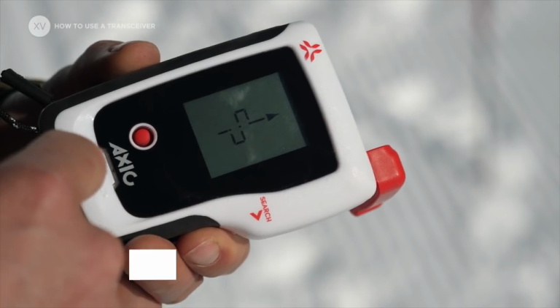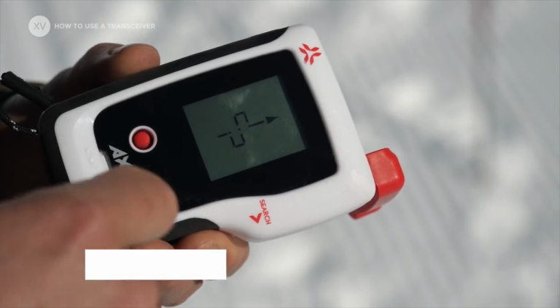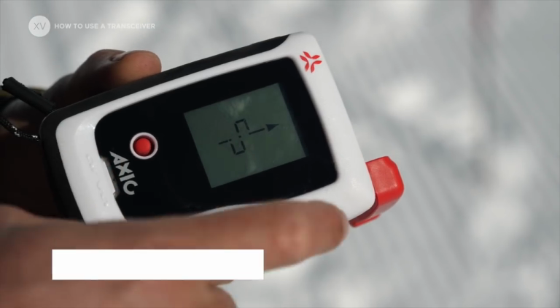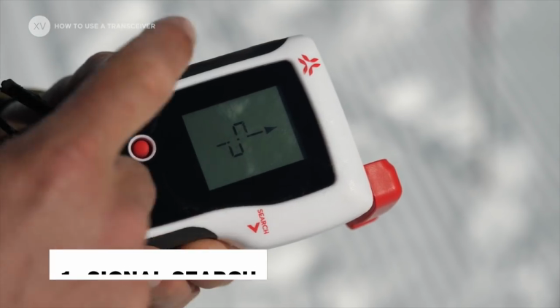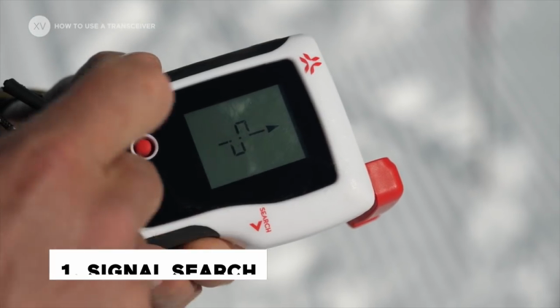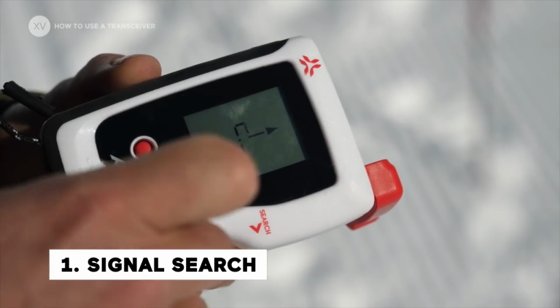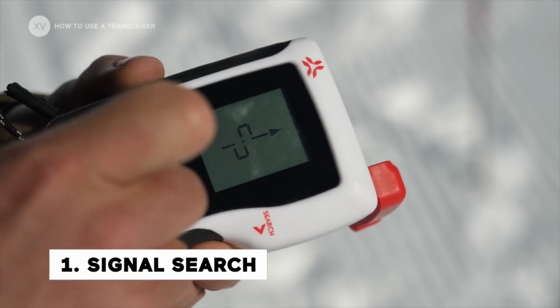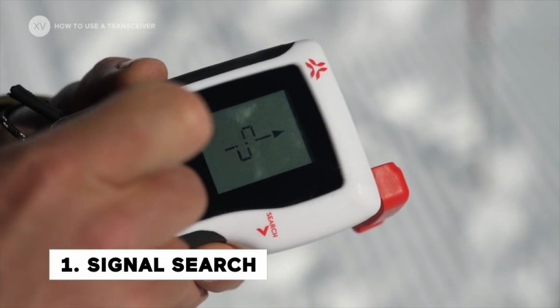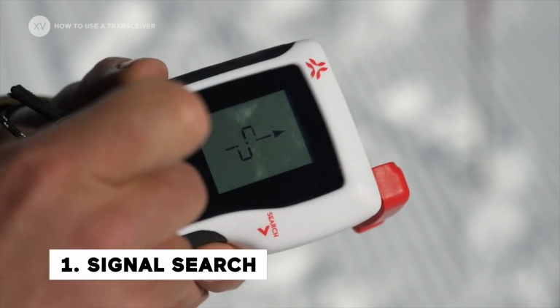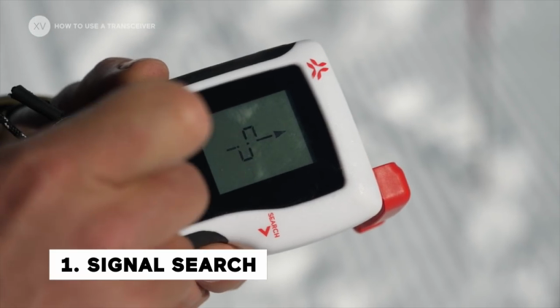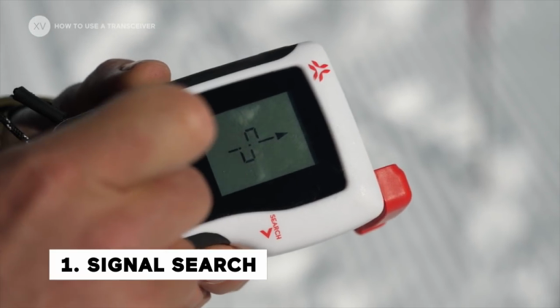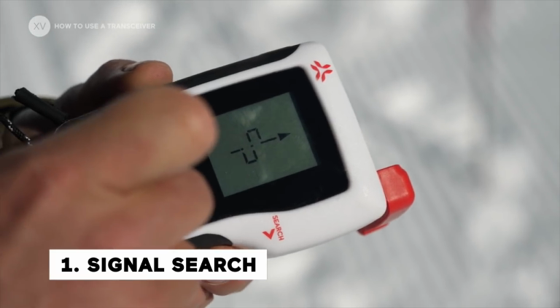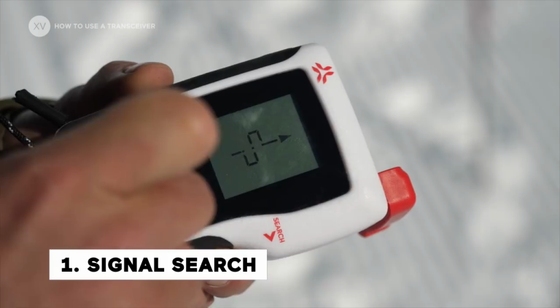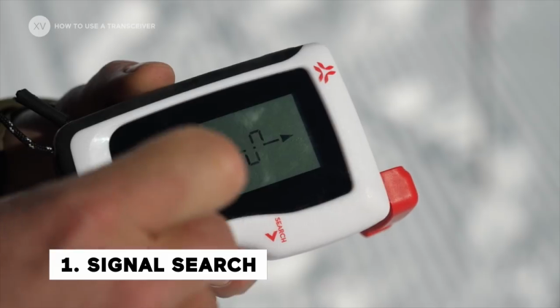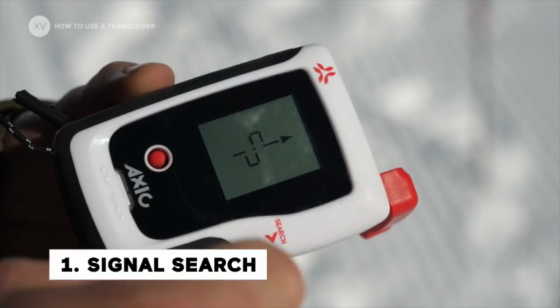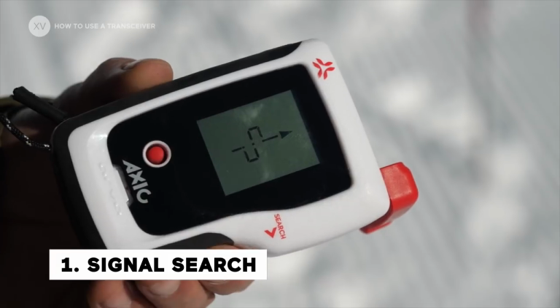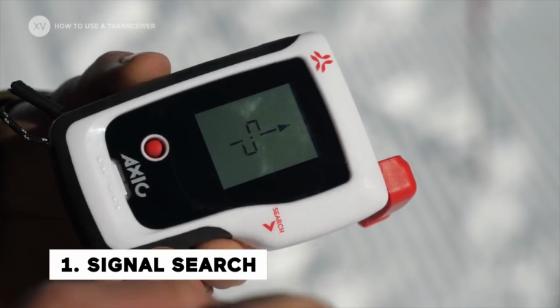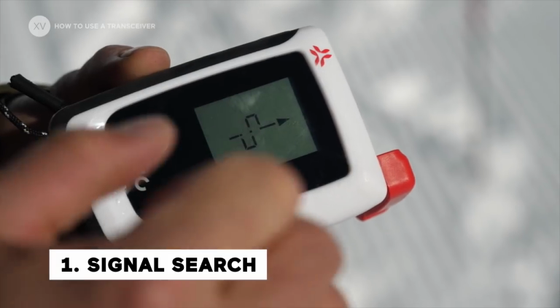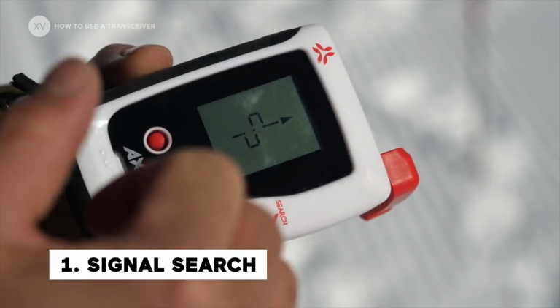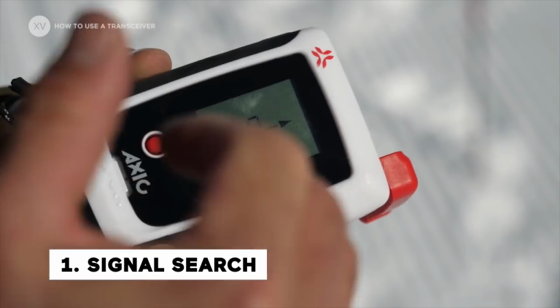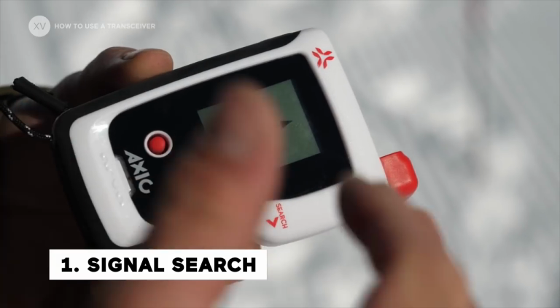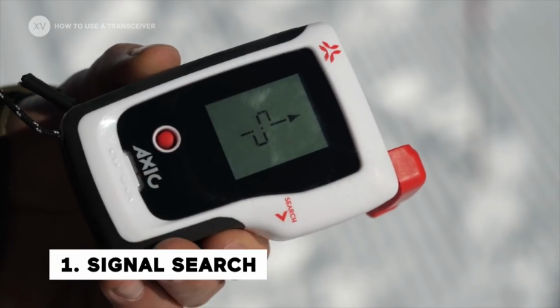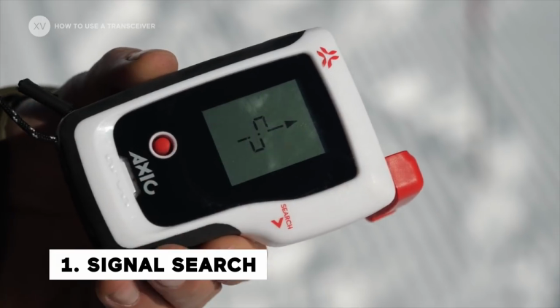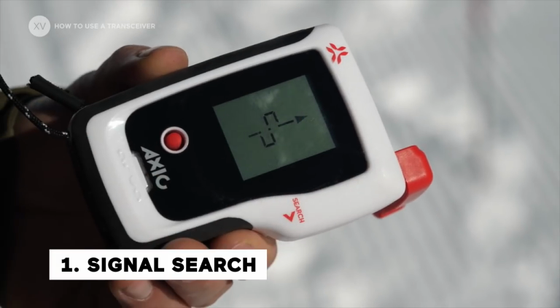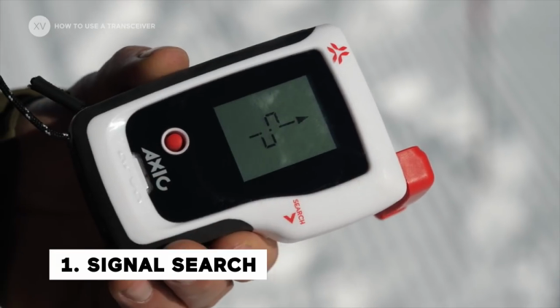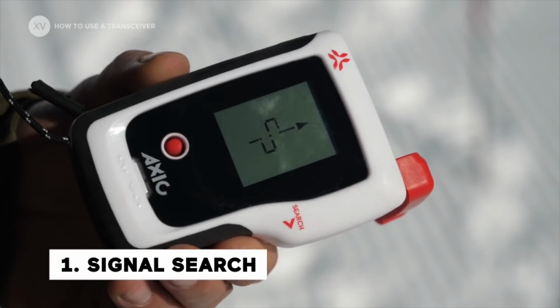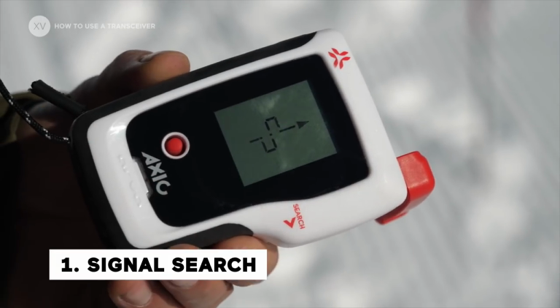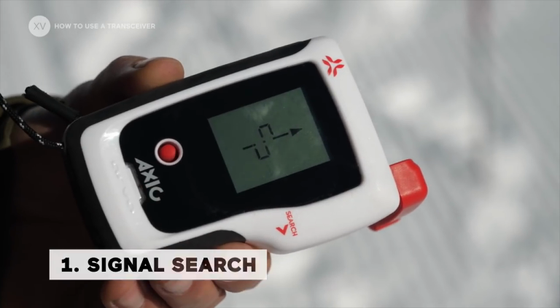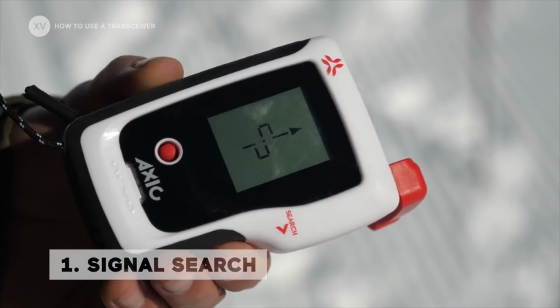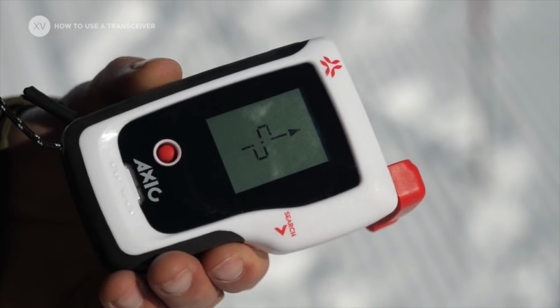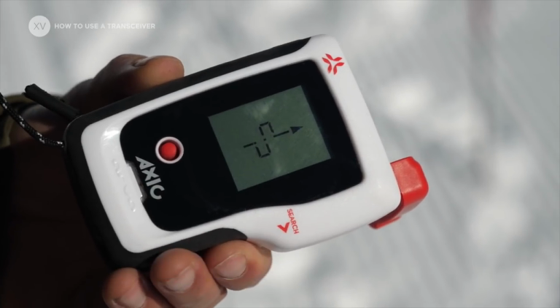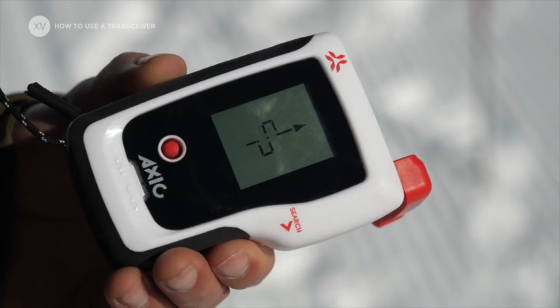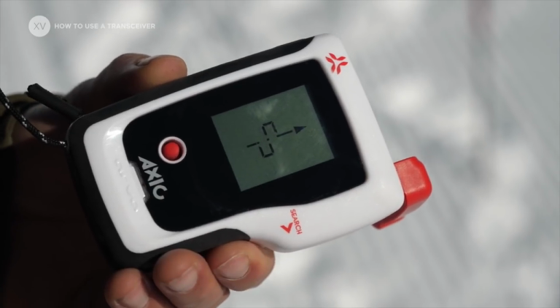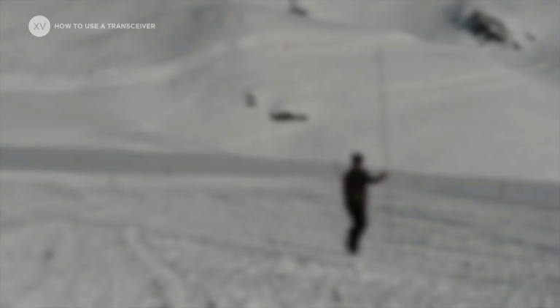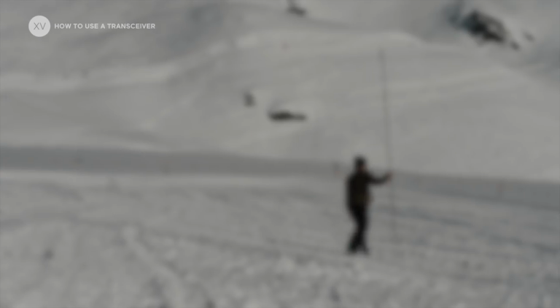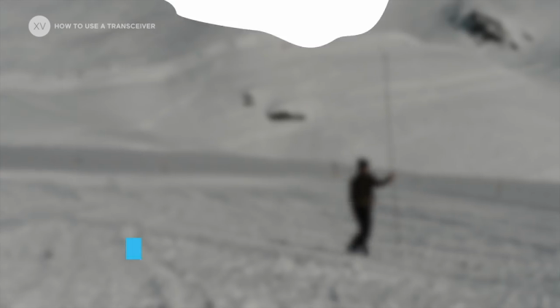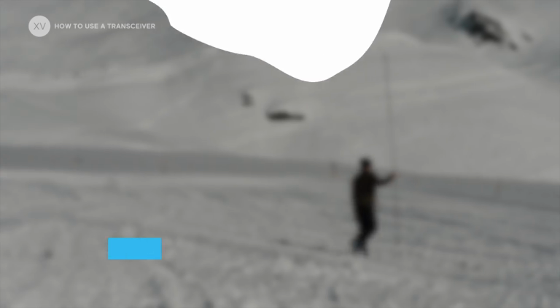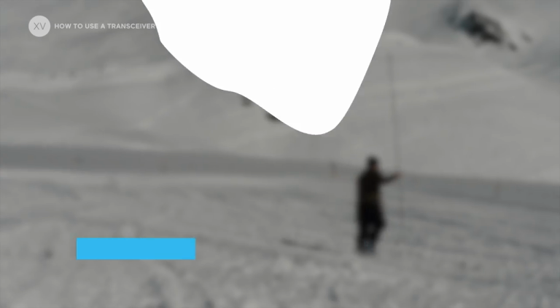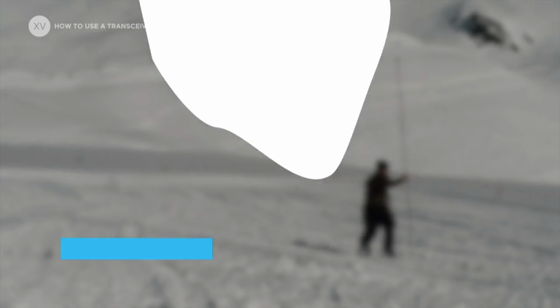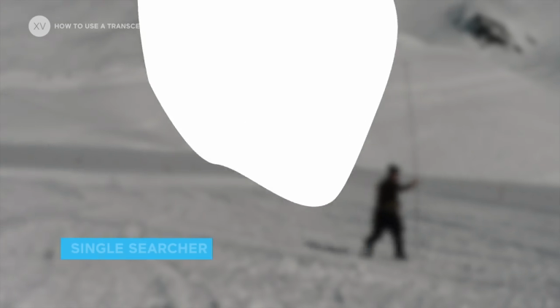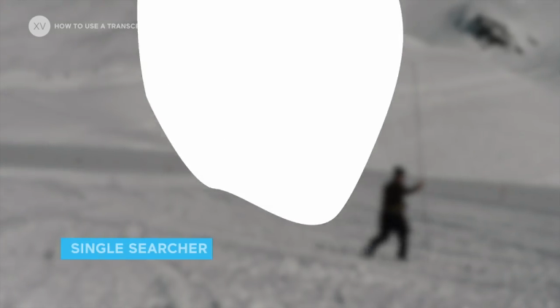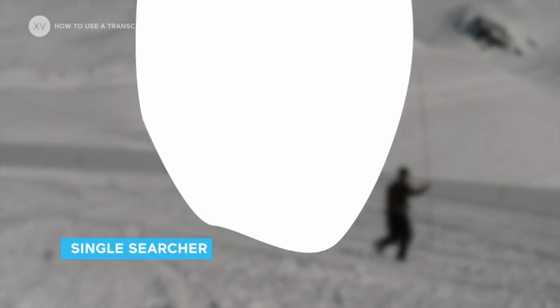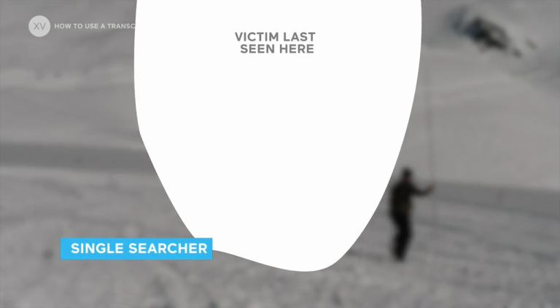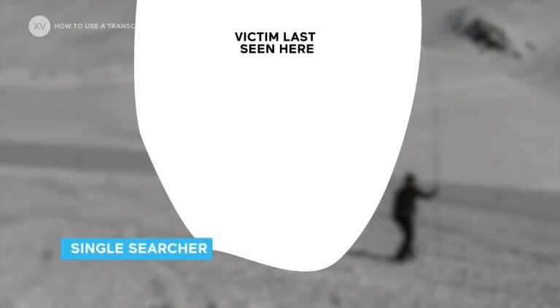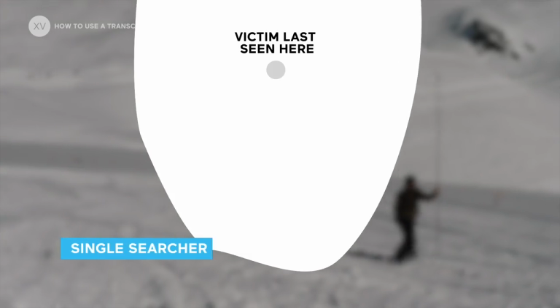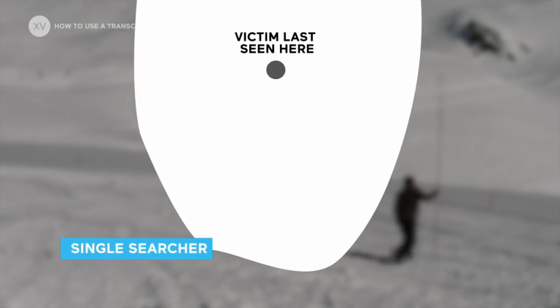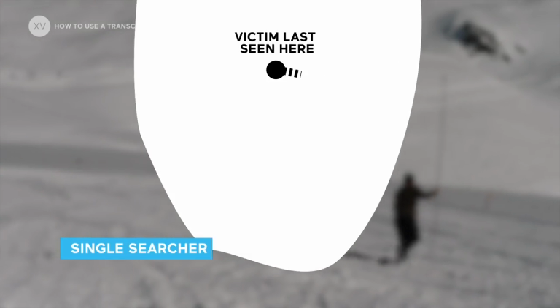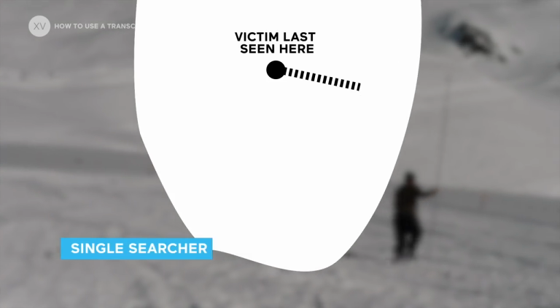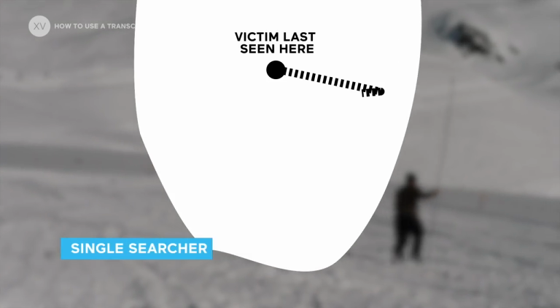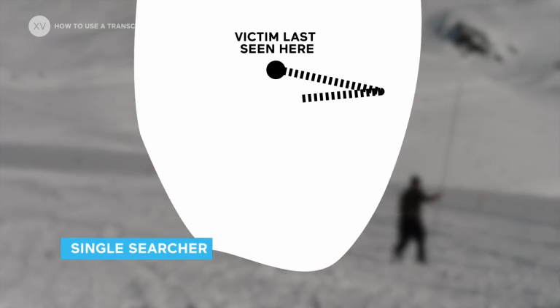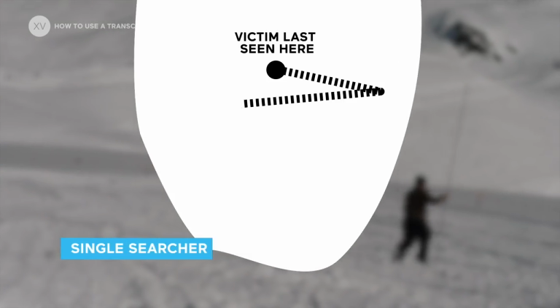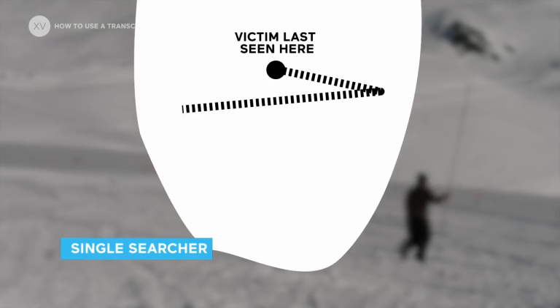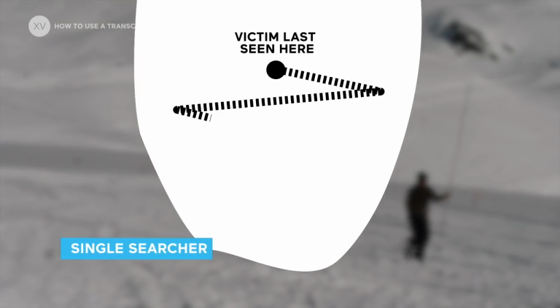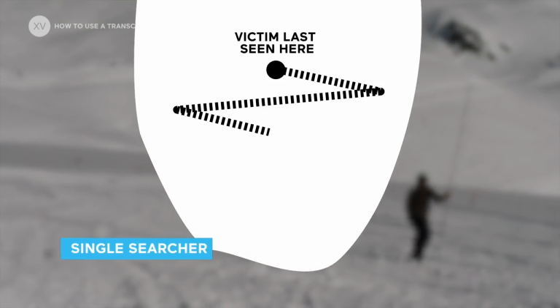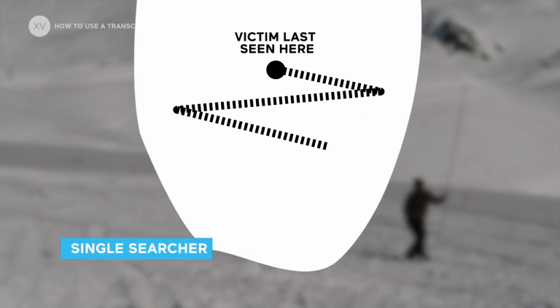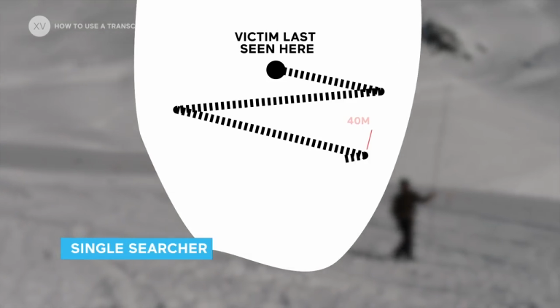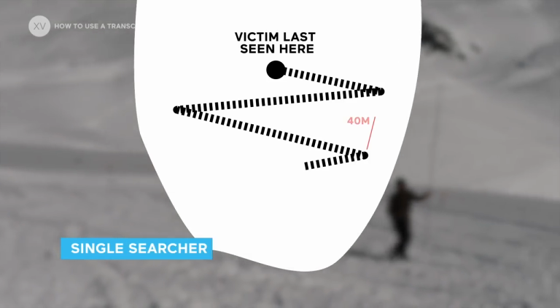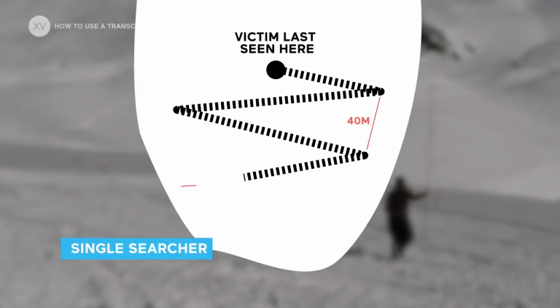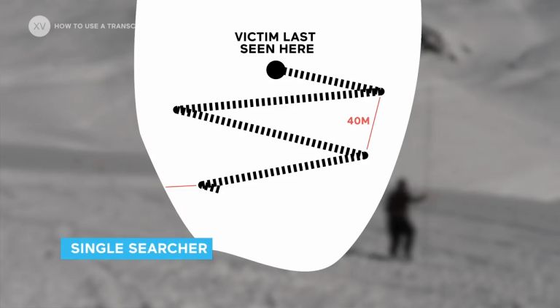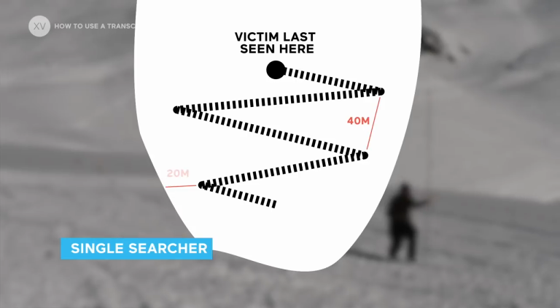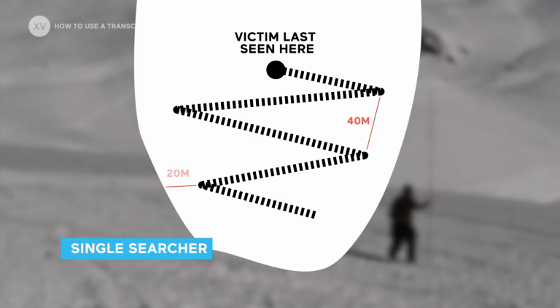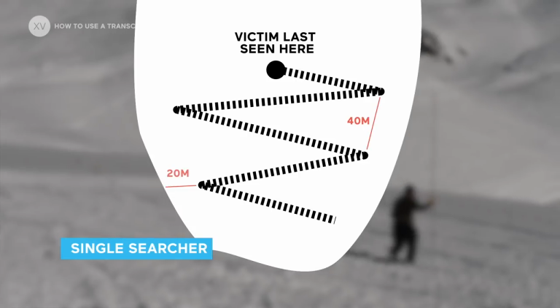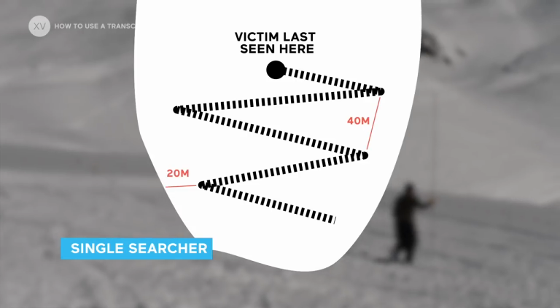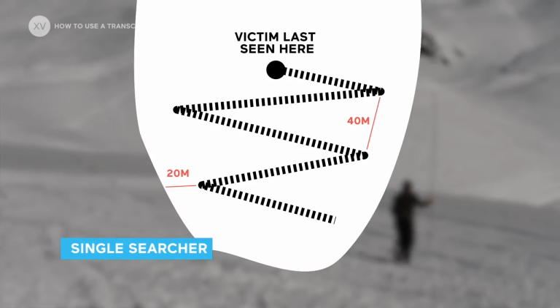Right now there's no signal. There's a range of 40 meters, so we're going to move in a certain way to try to pick up the first signal.